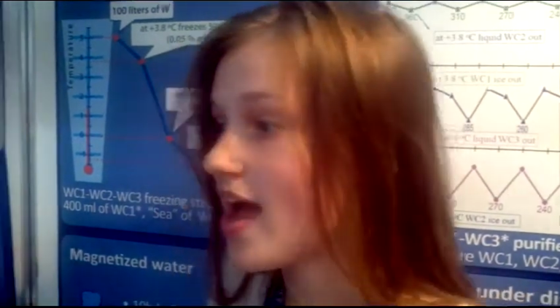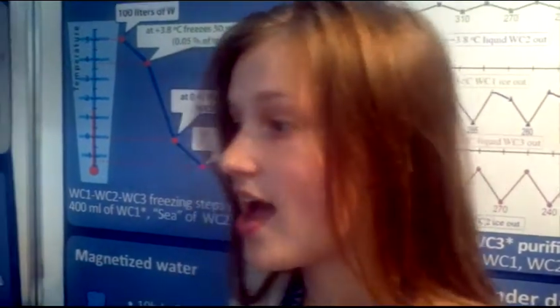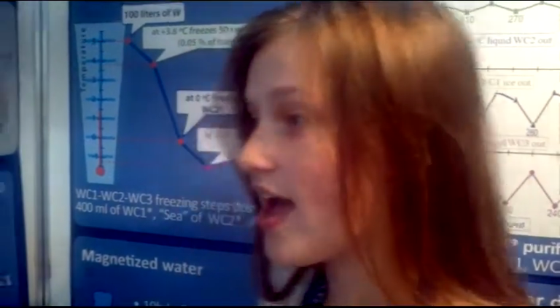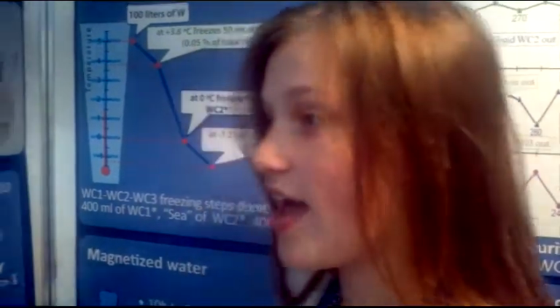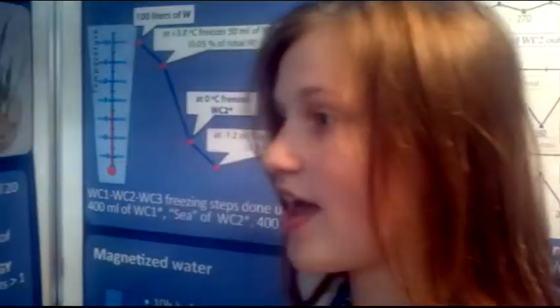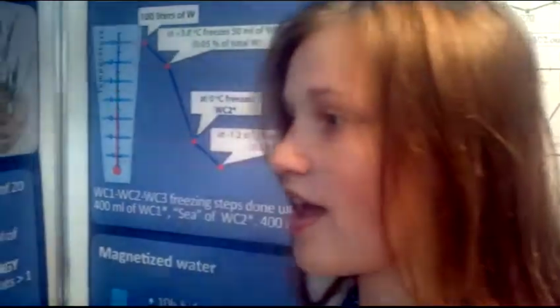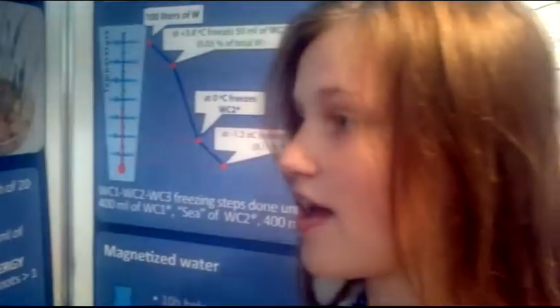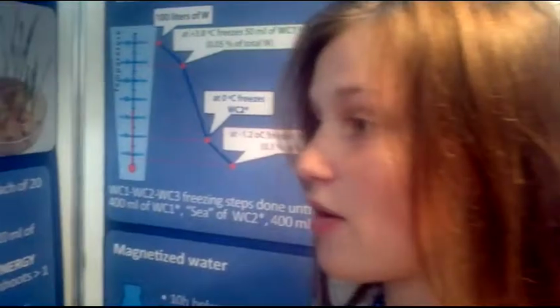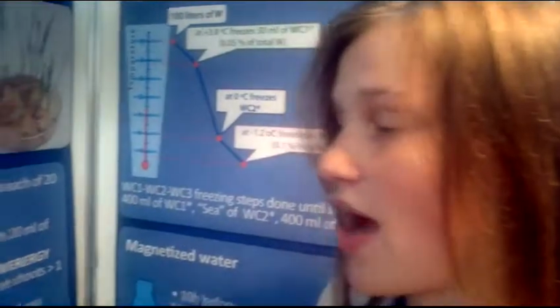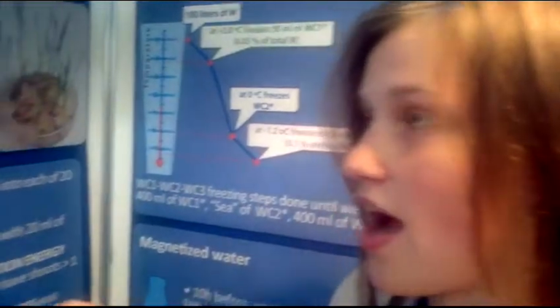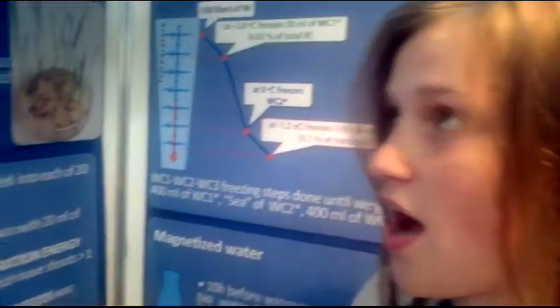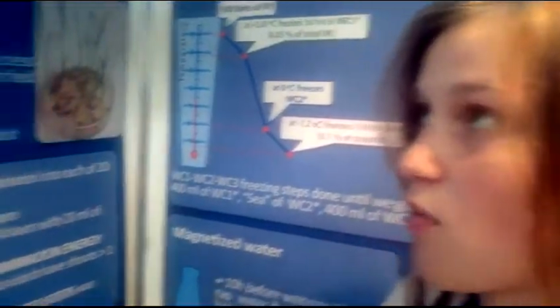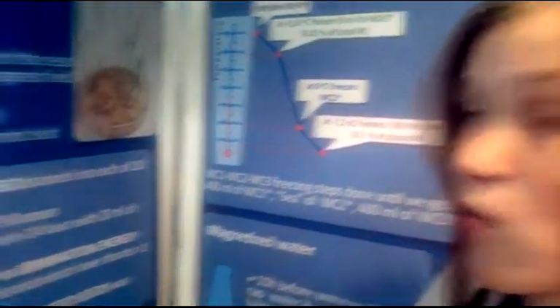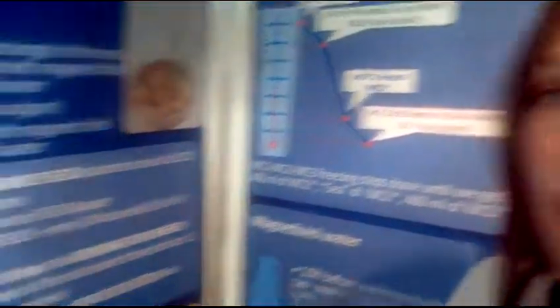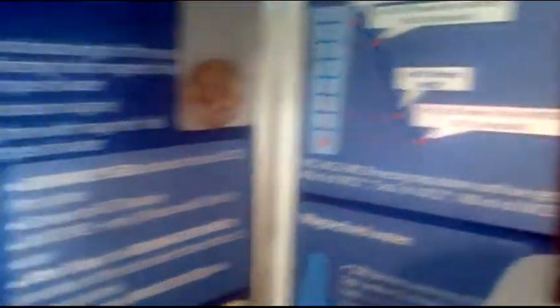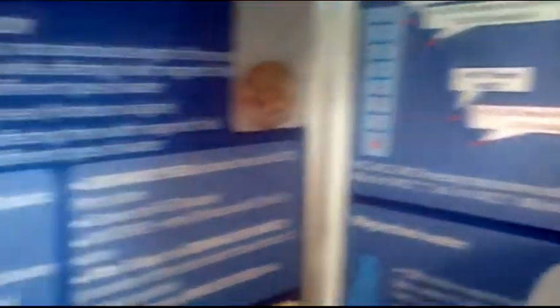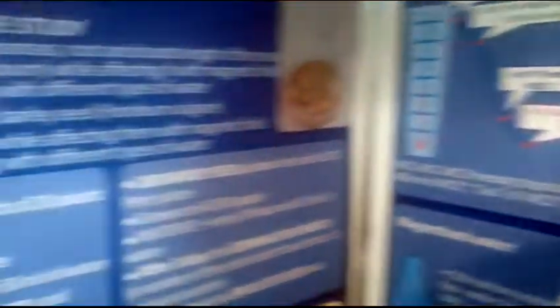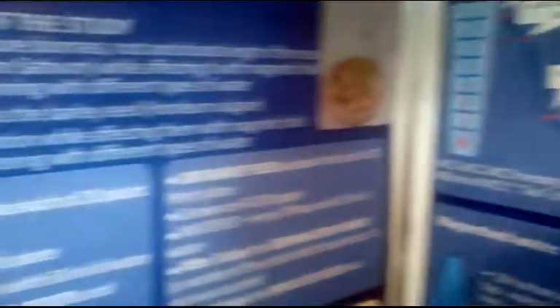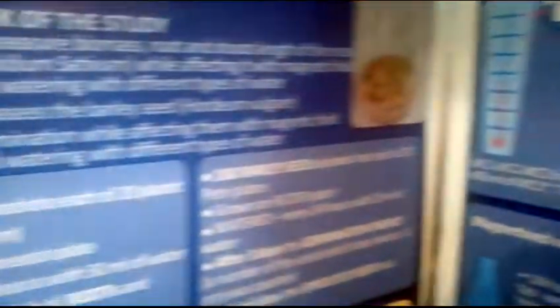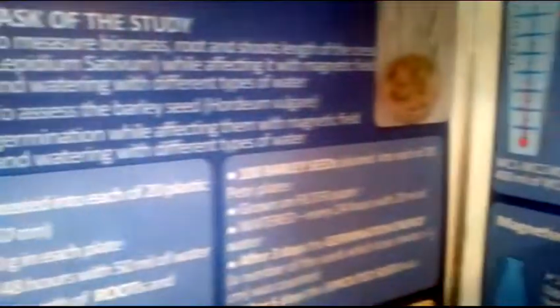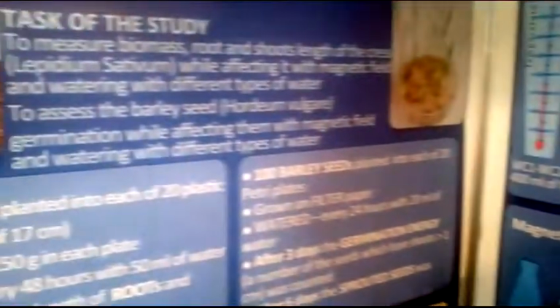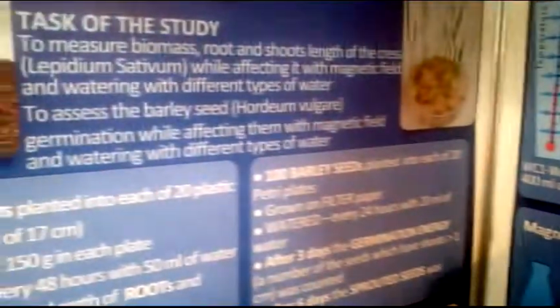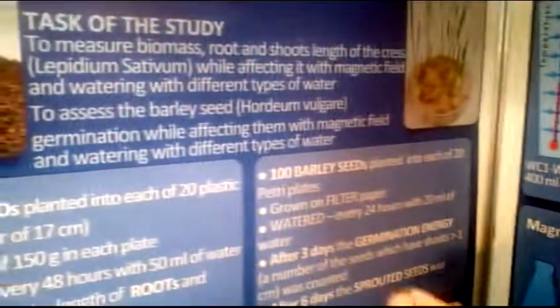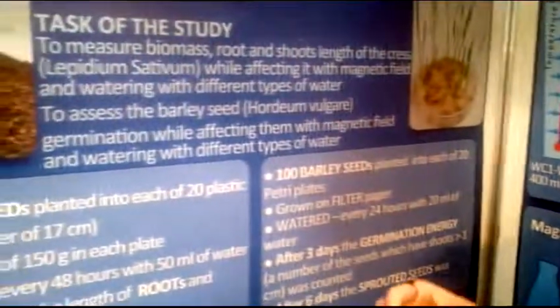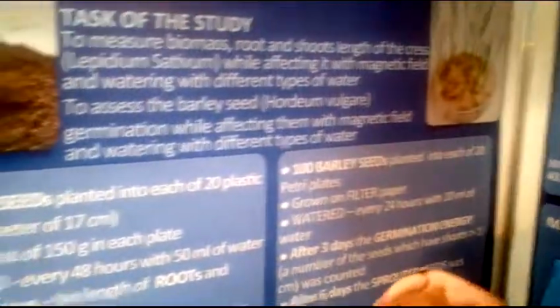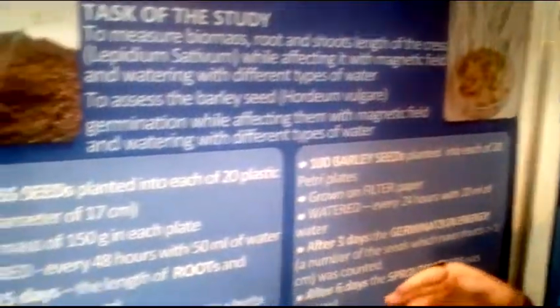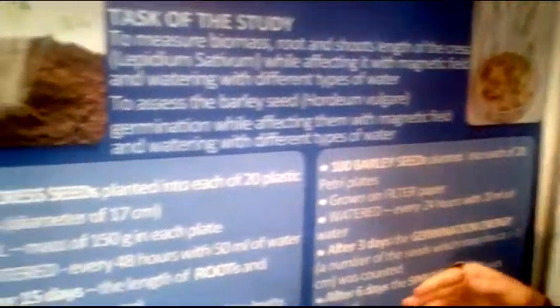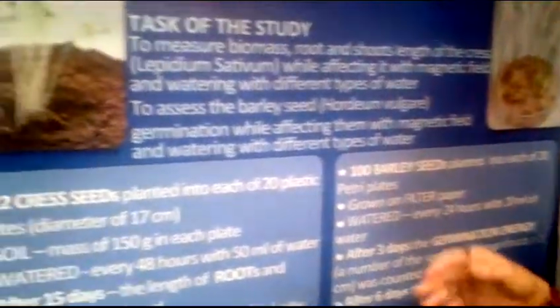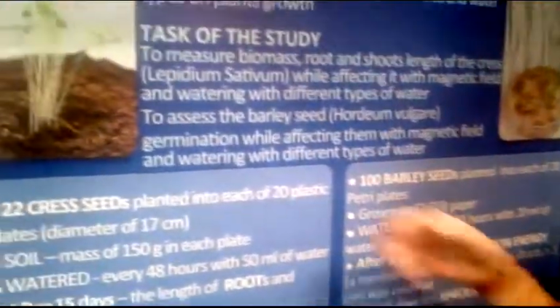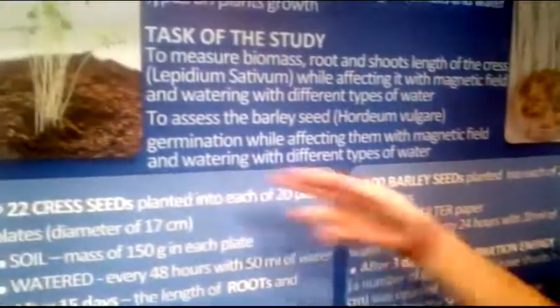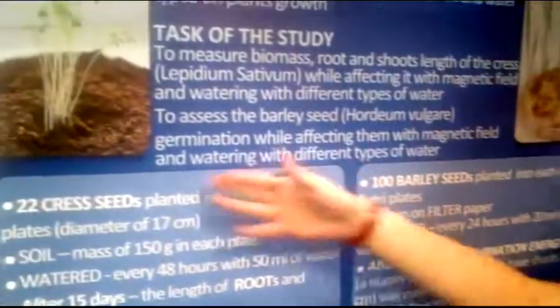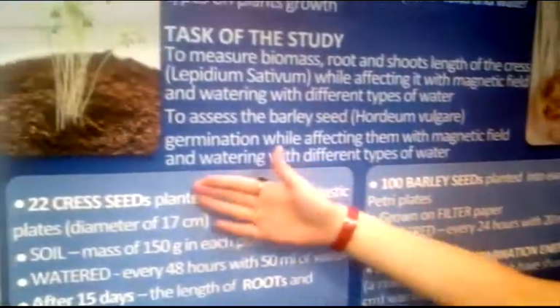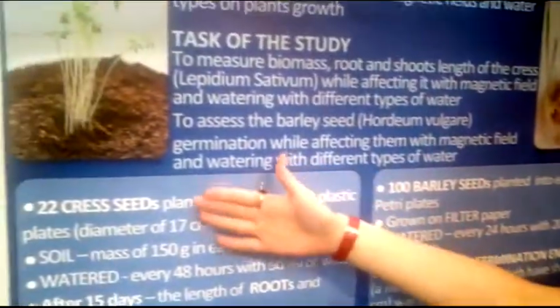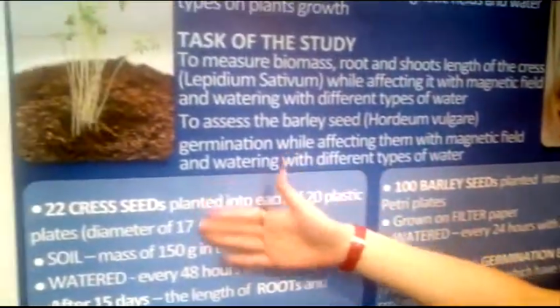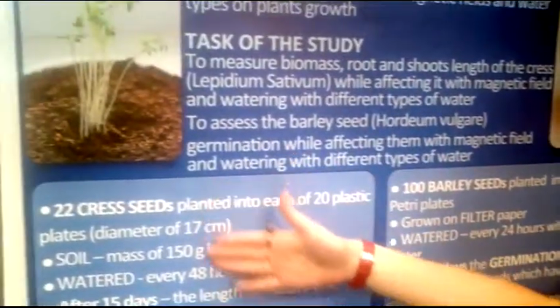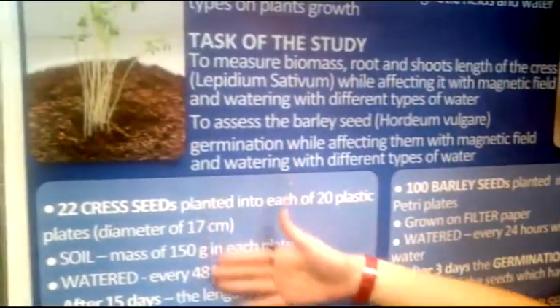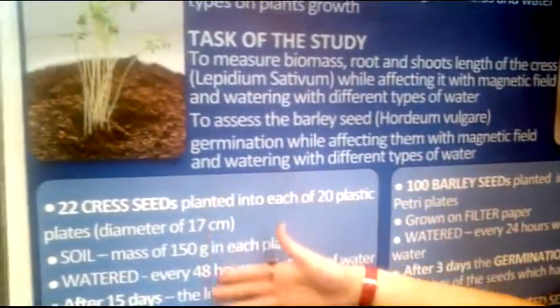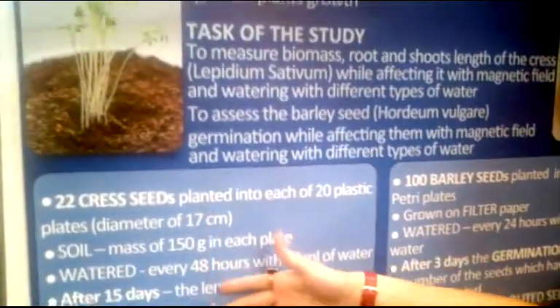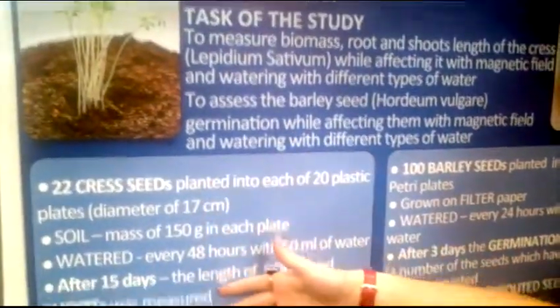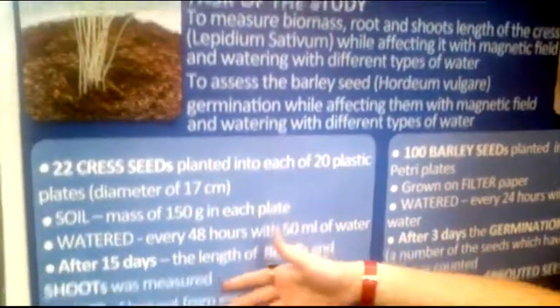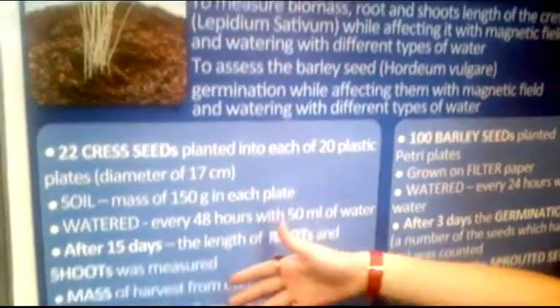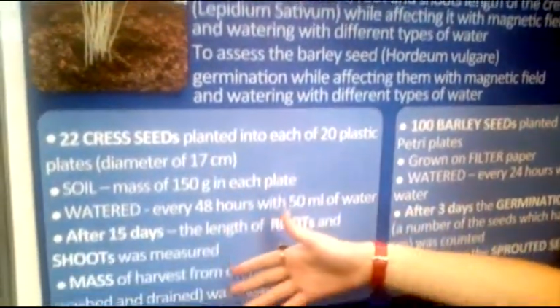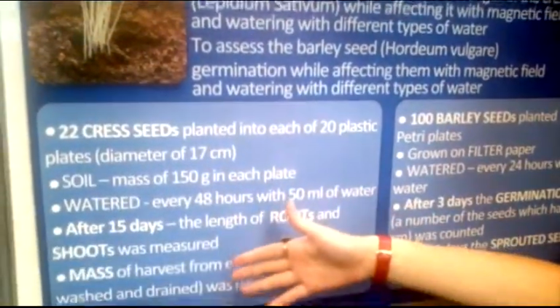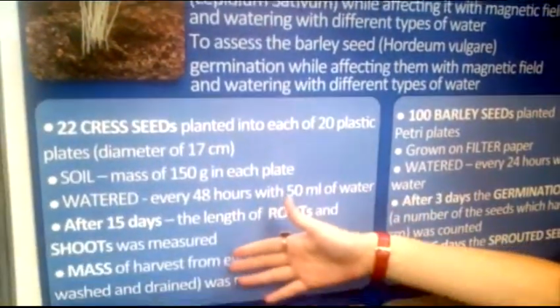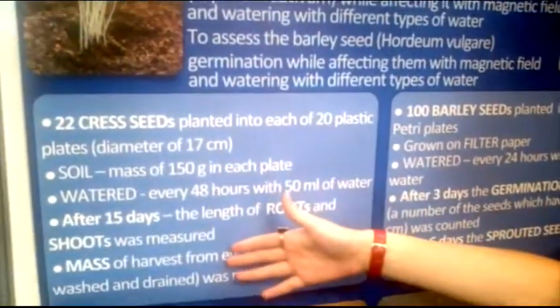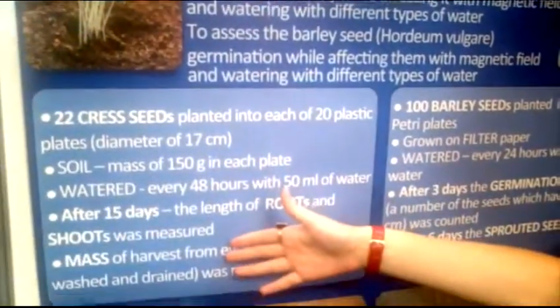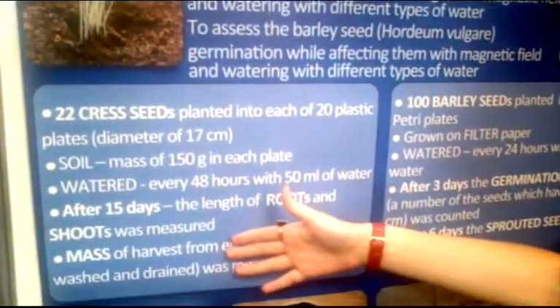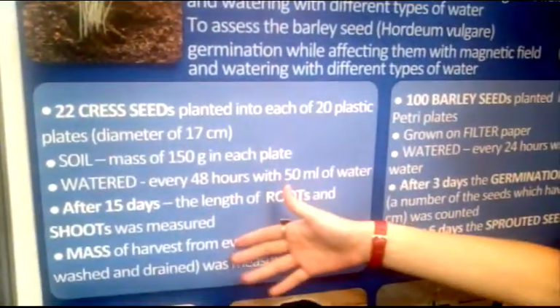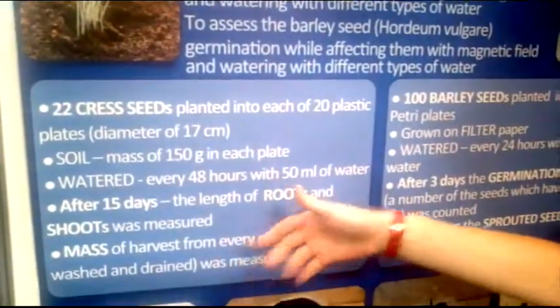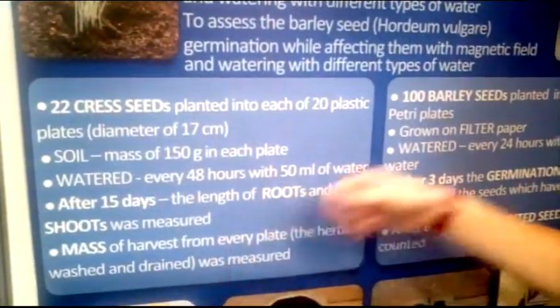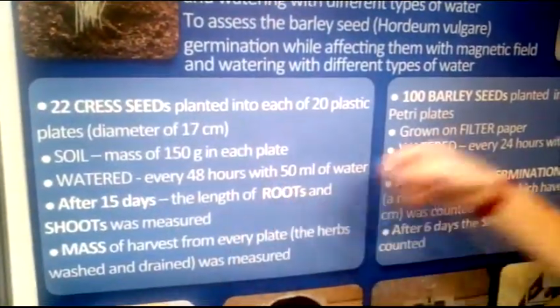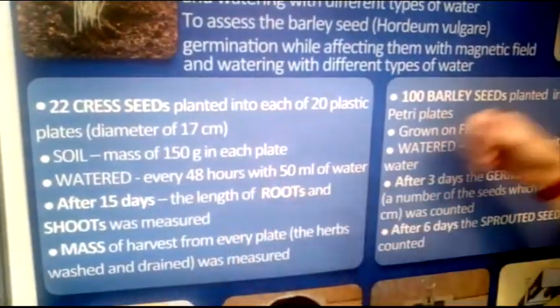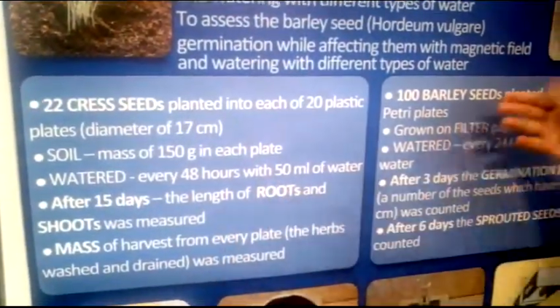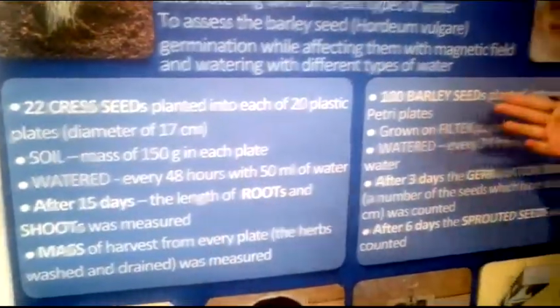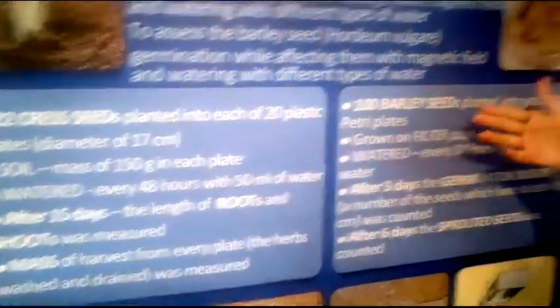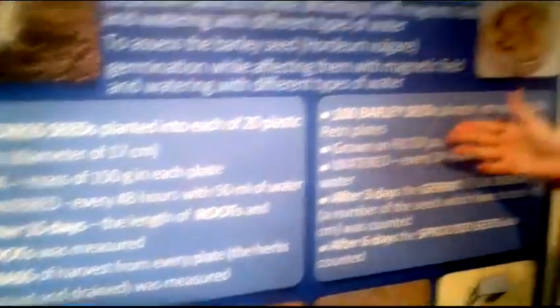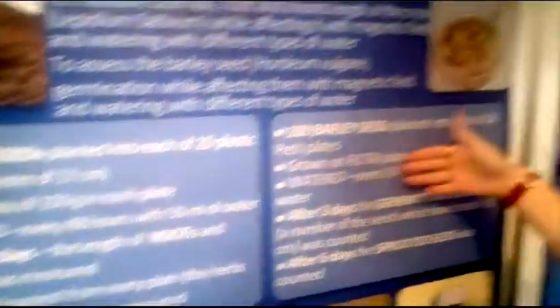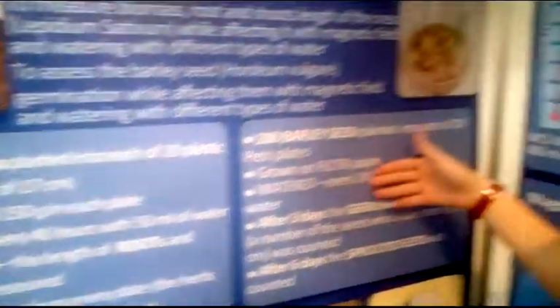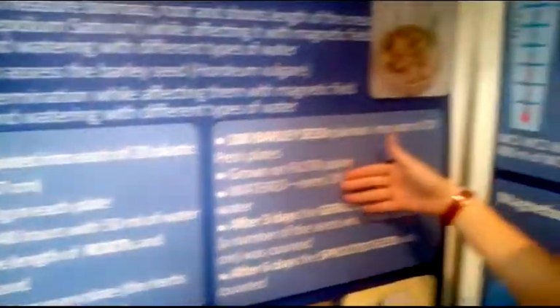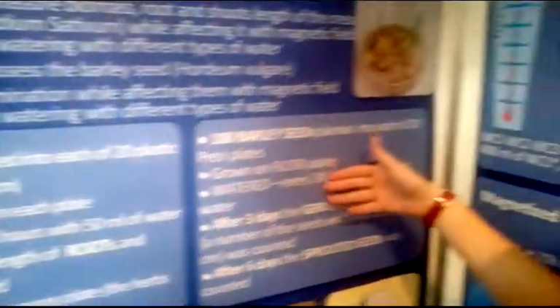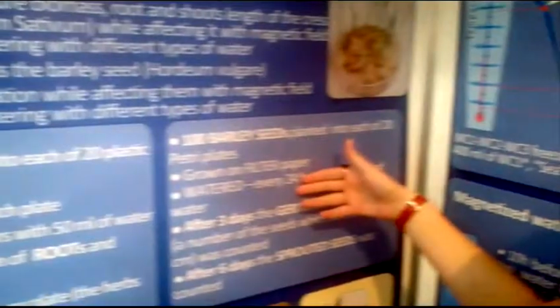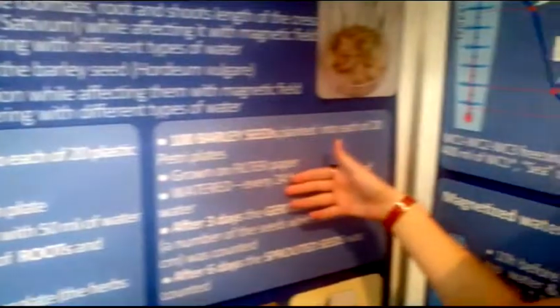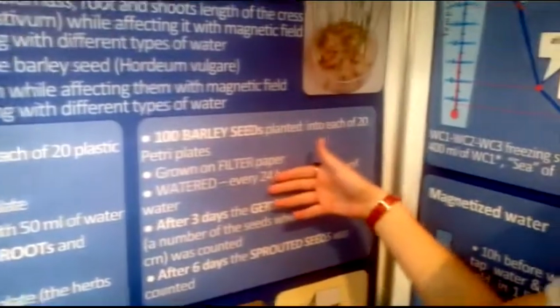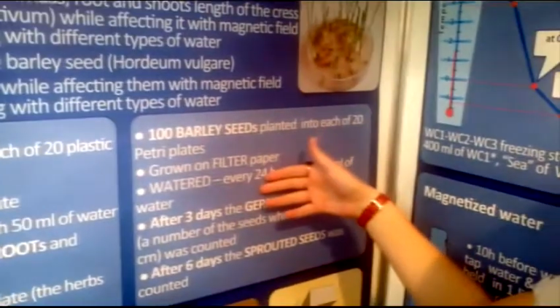Our work was split into two parts: a grass seeds experiment and a barley seeds experiment.